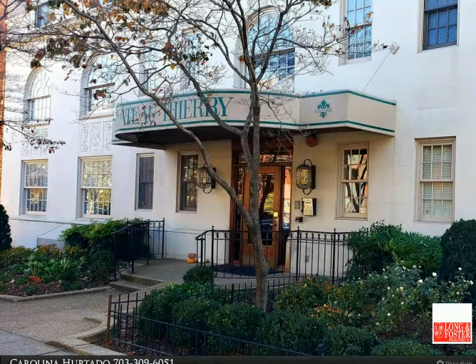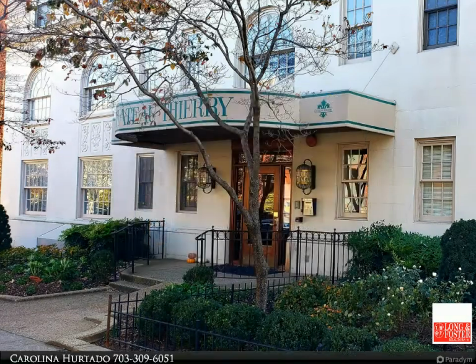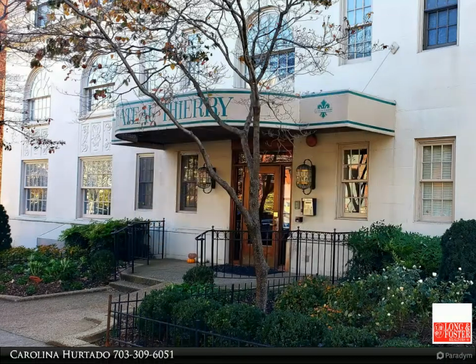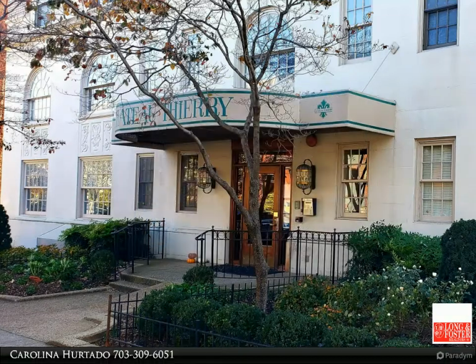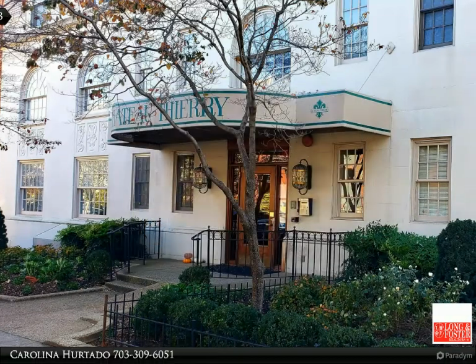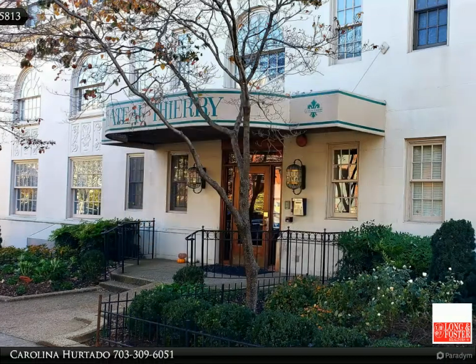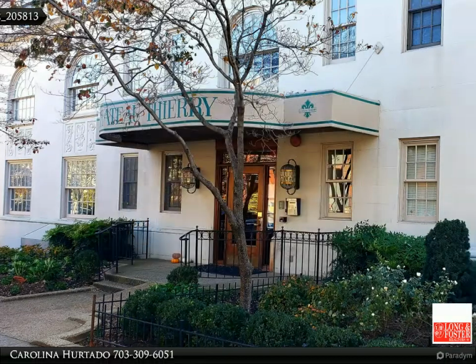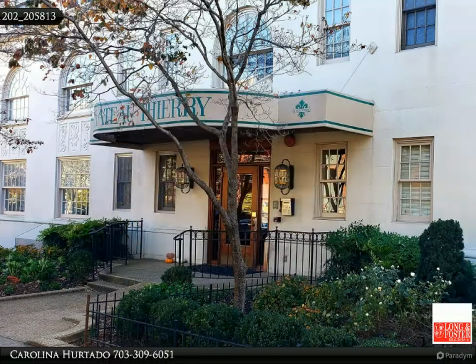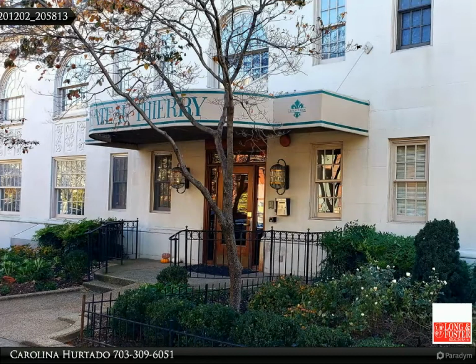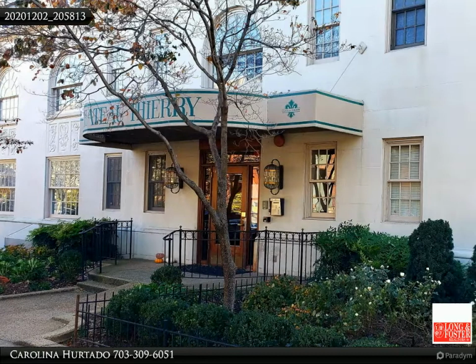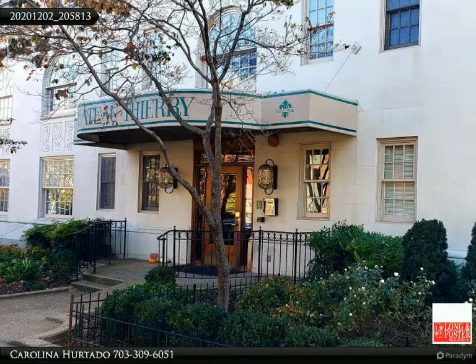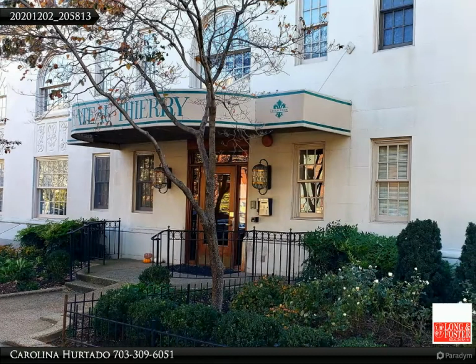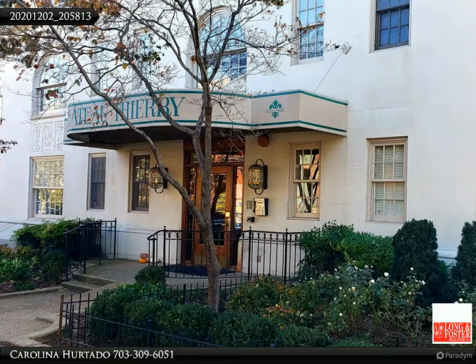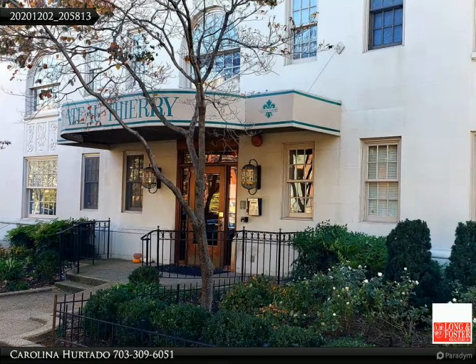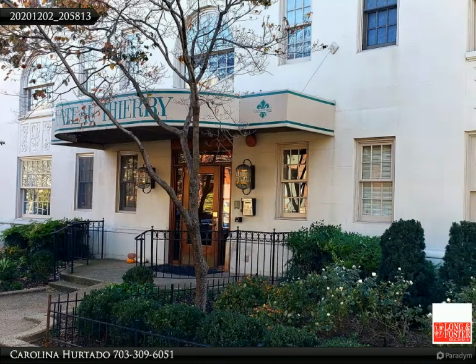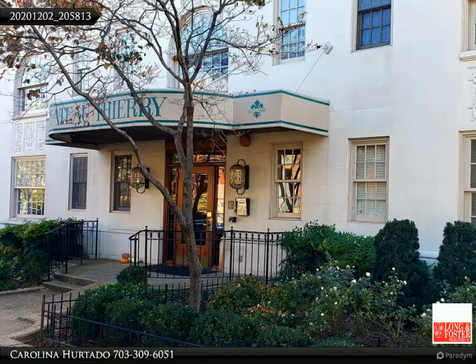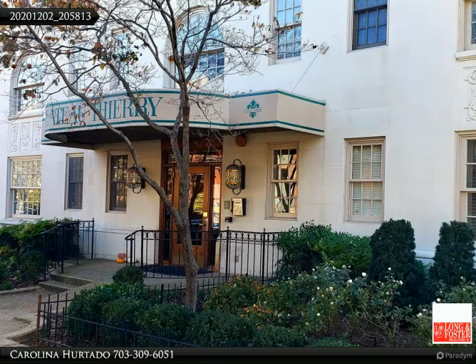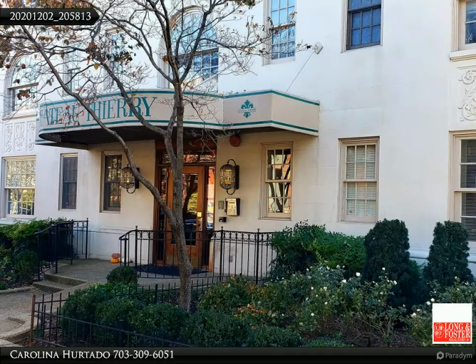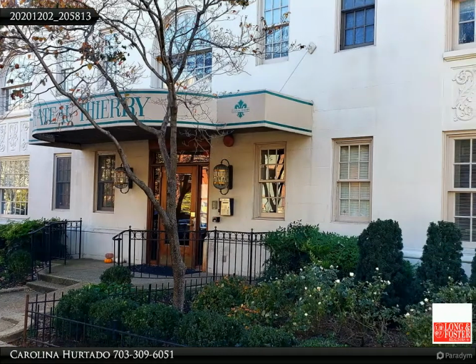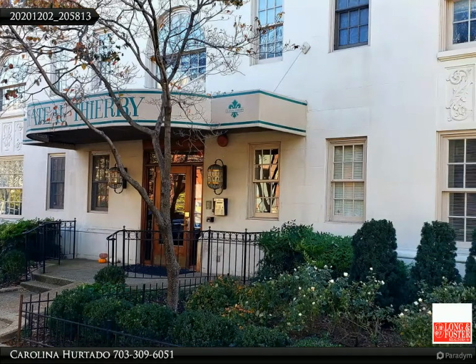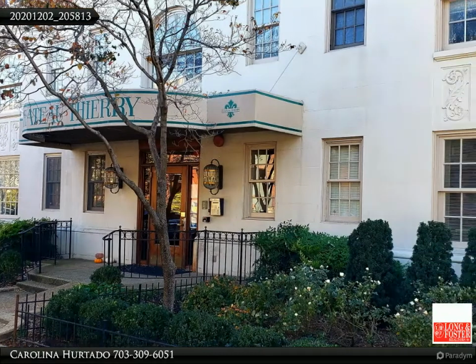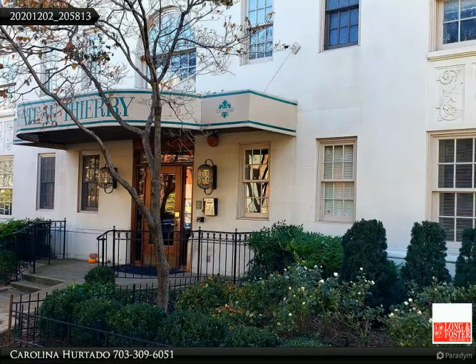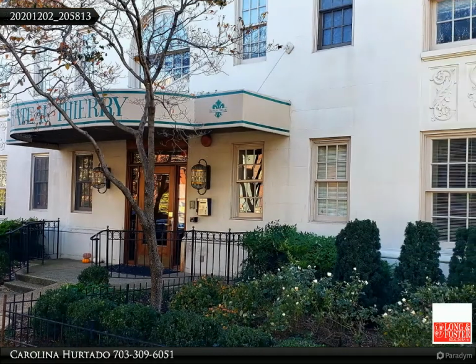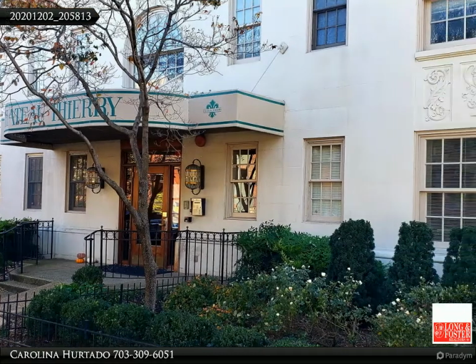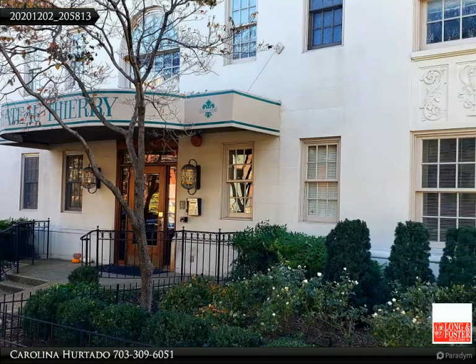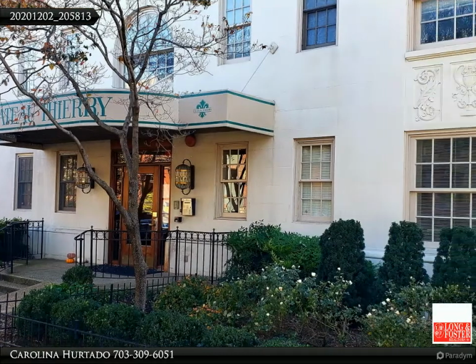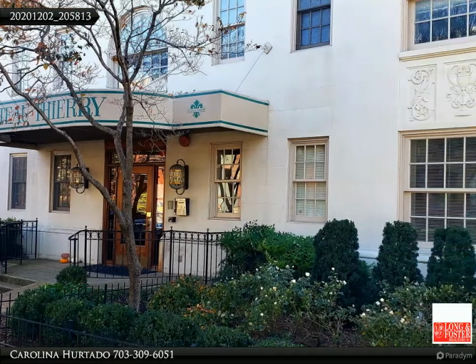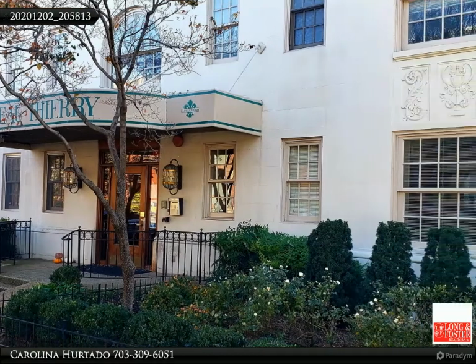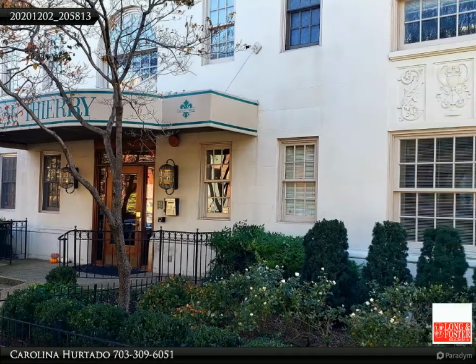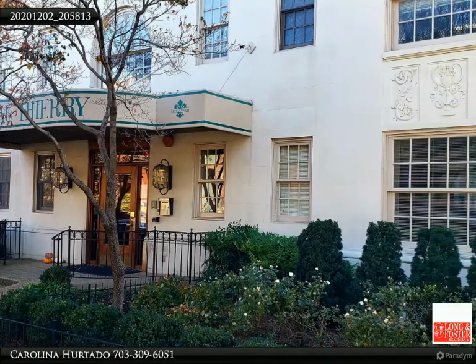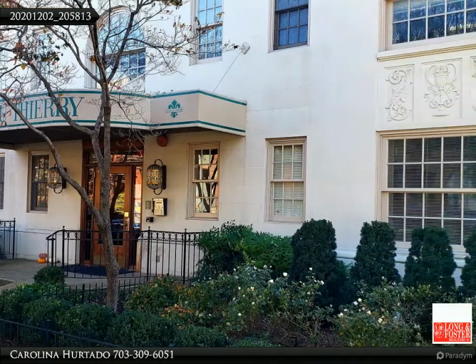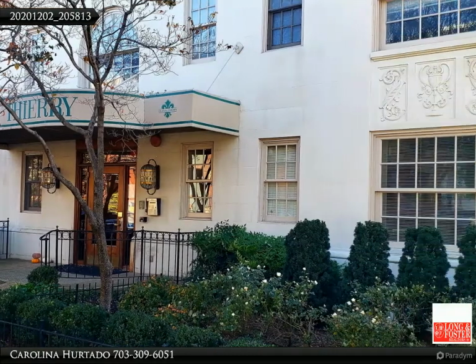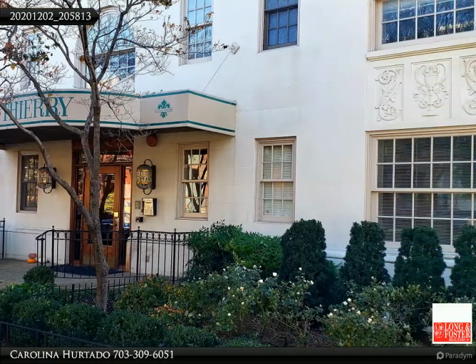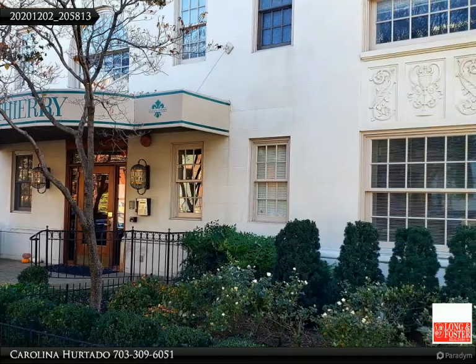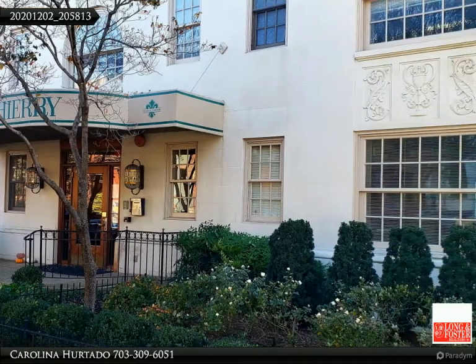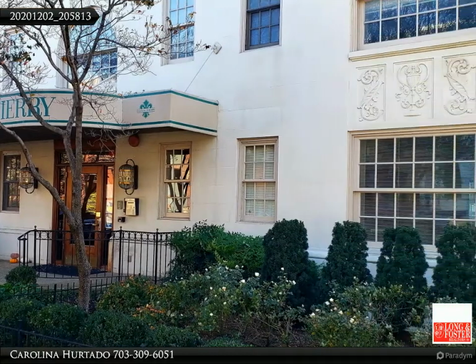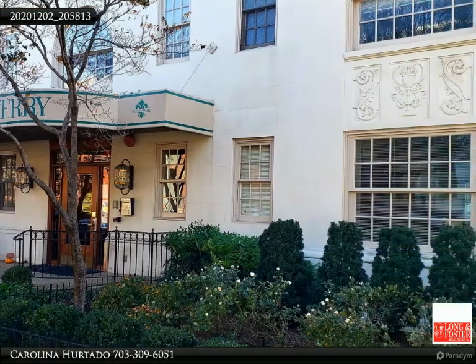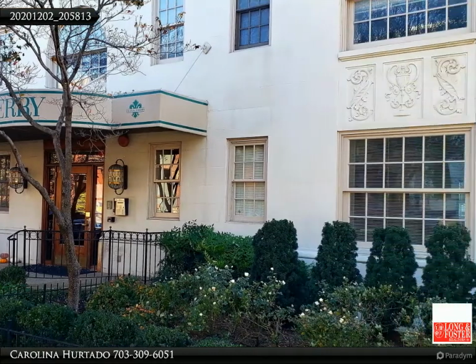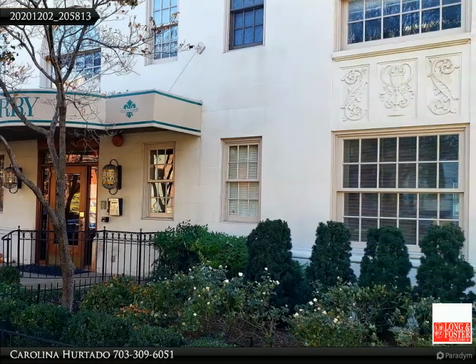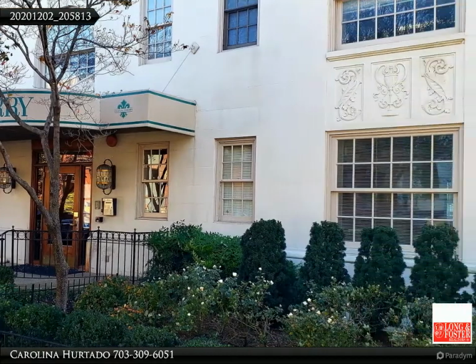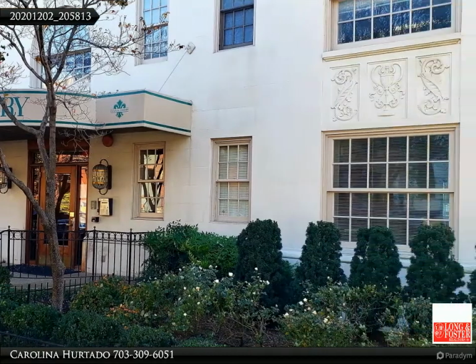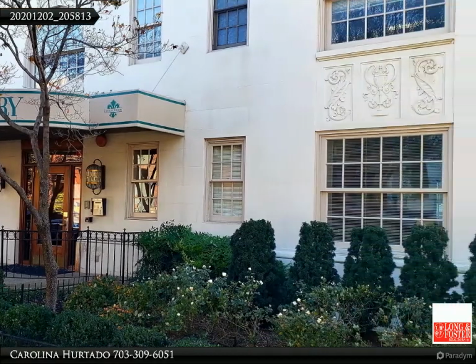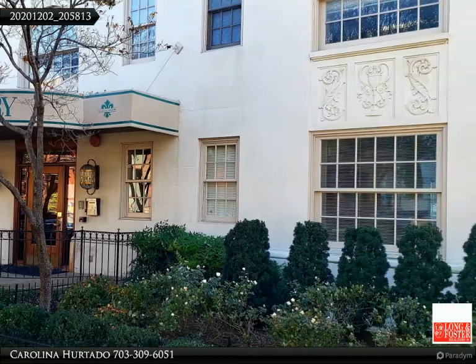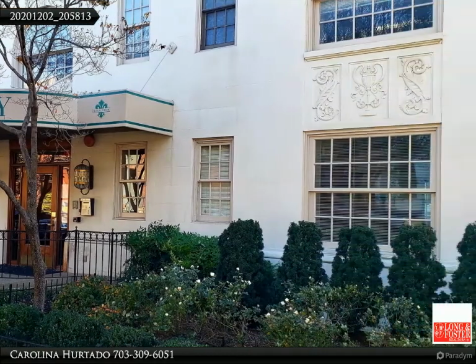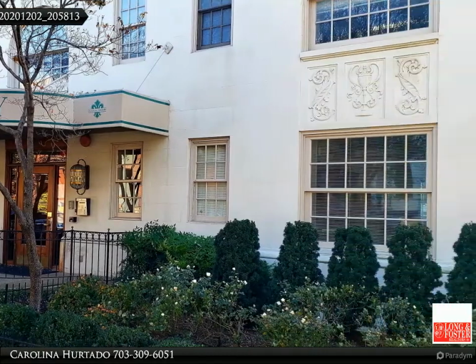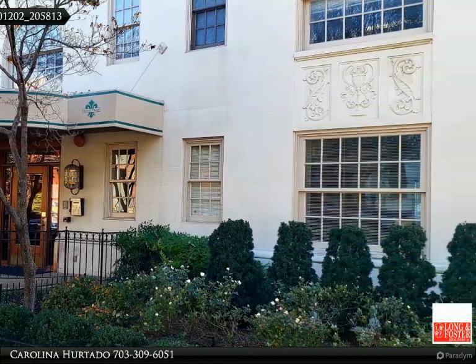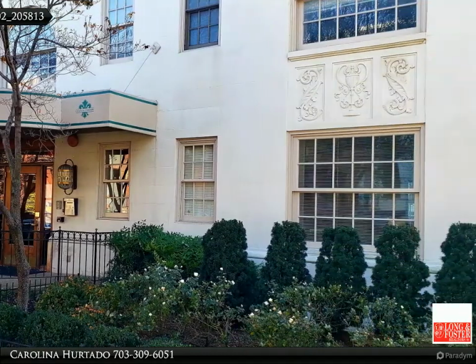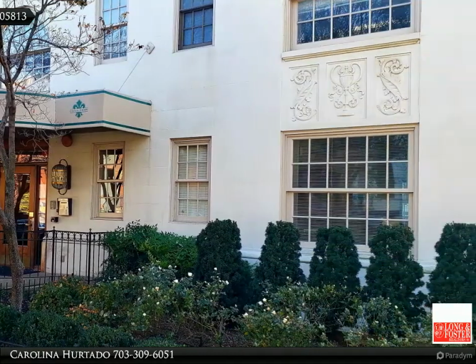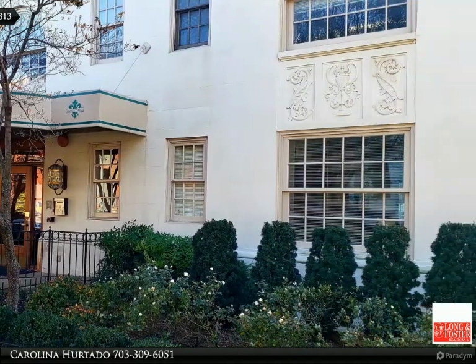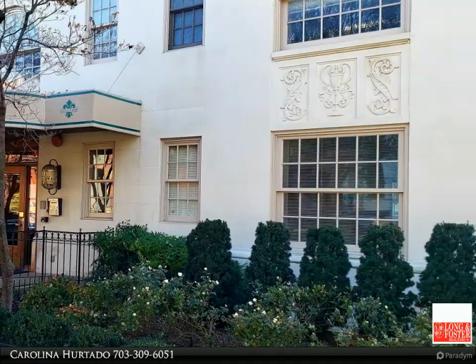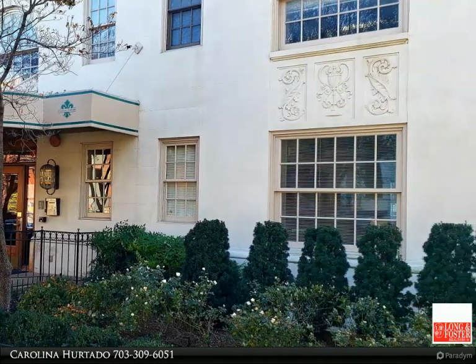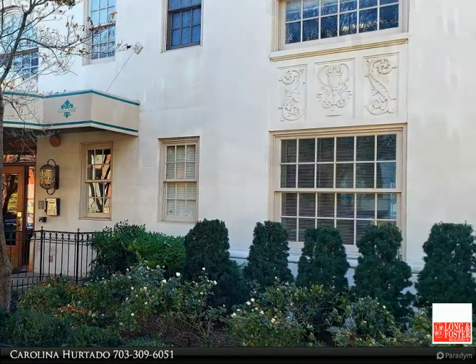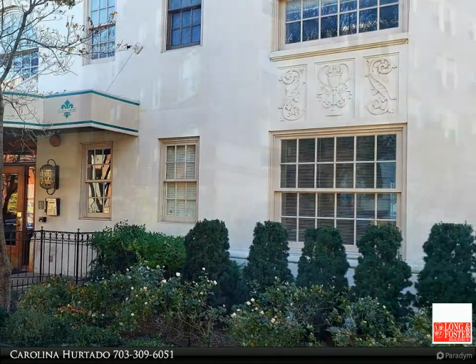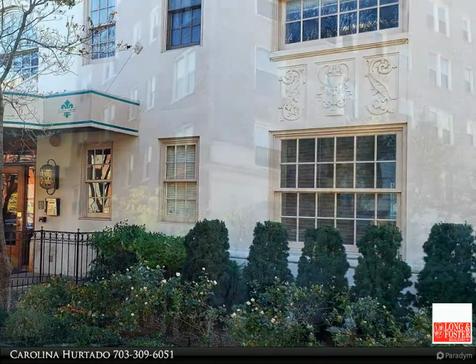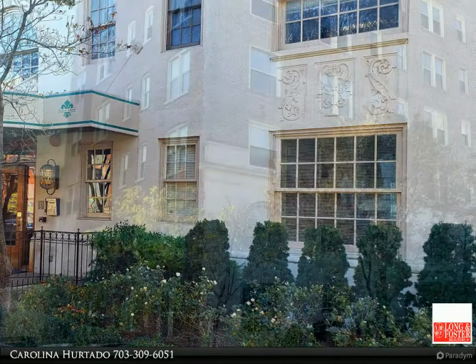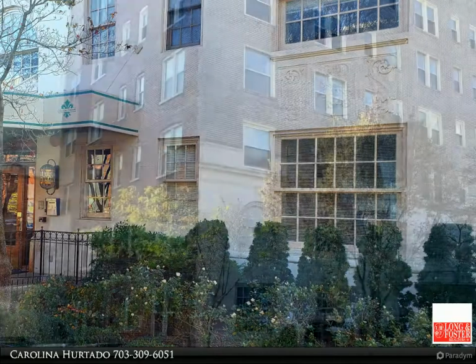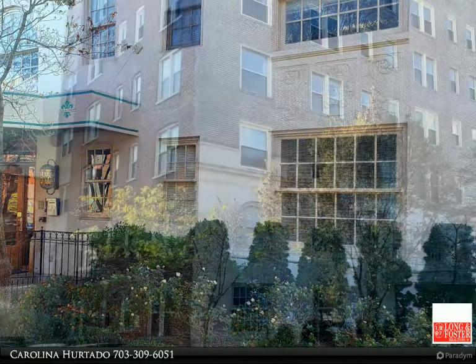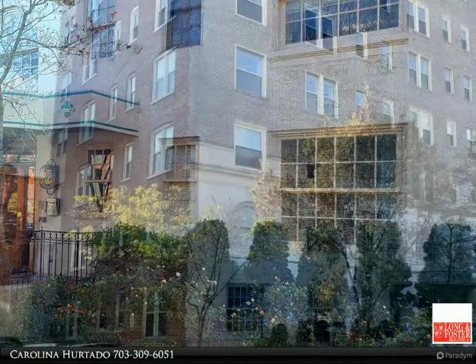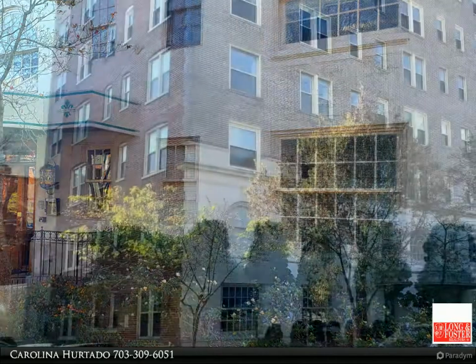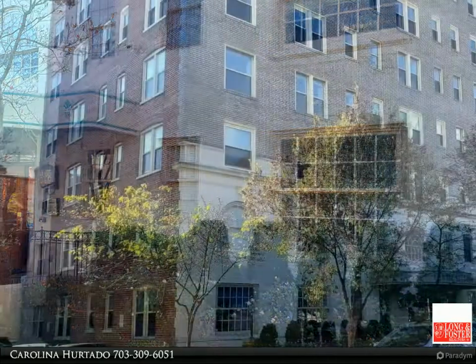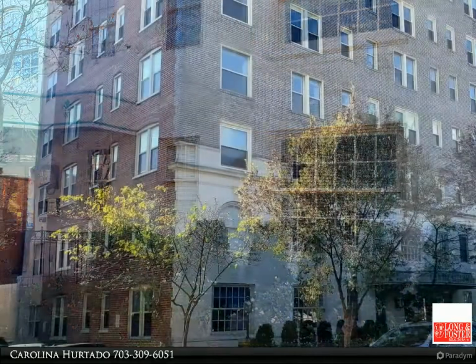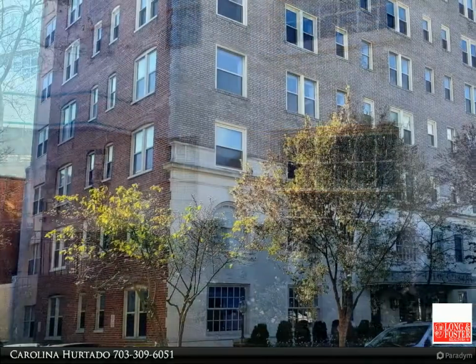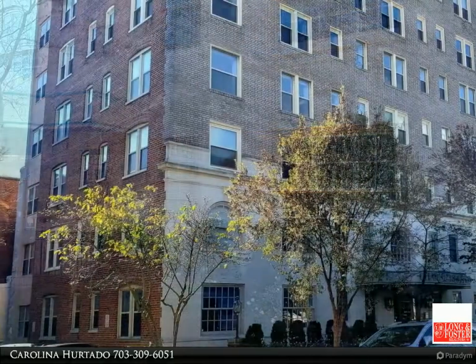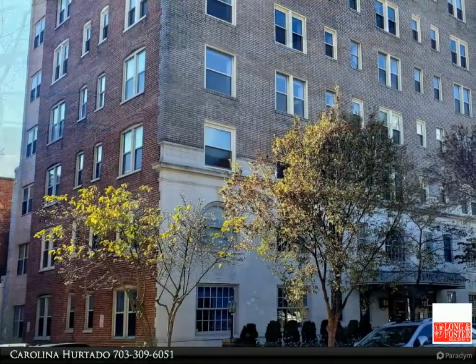Another home listed by Carolina Hurtado, Long and Foster Real Estate. Location! Location!